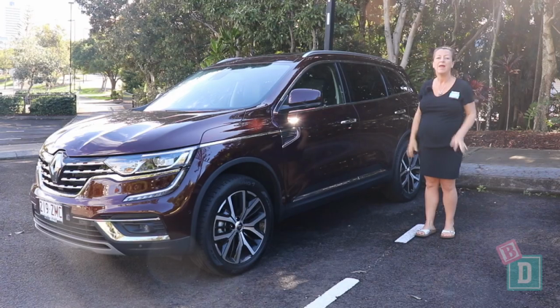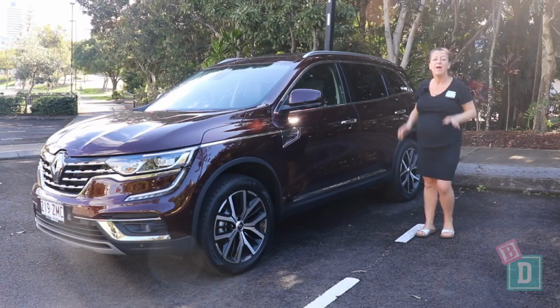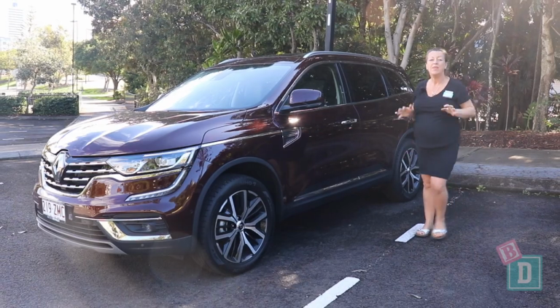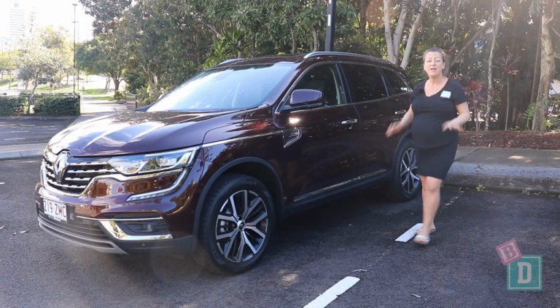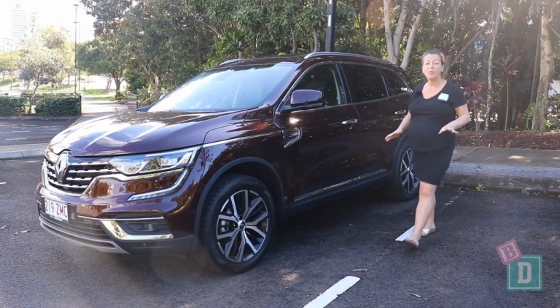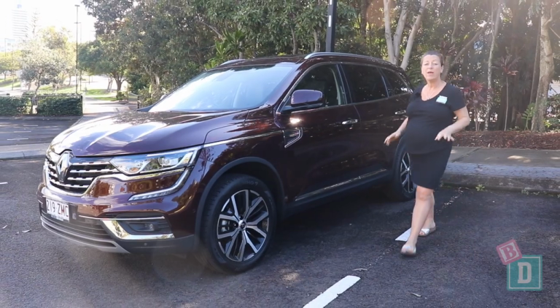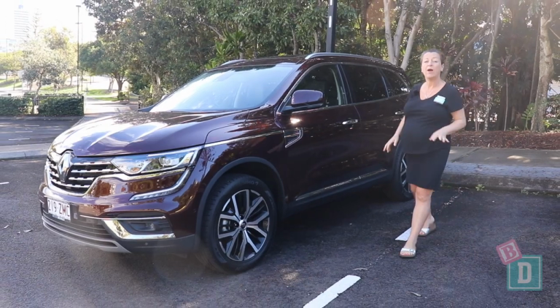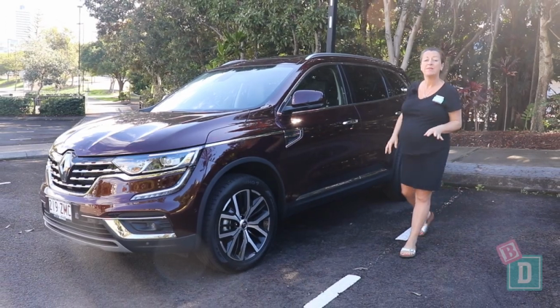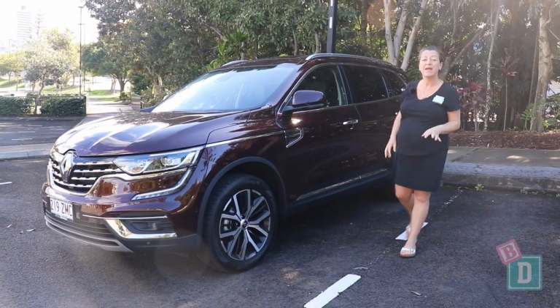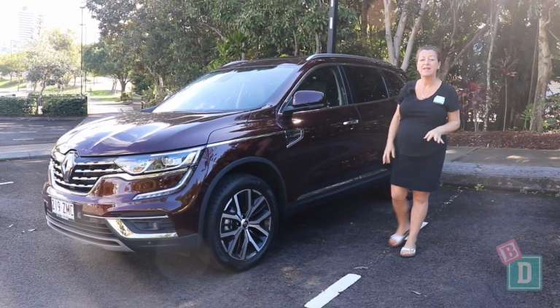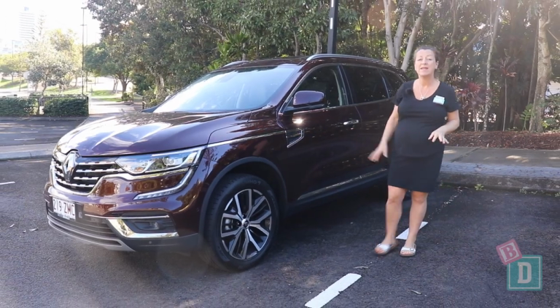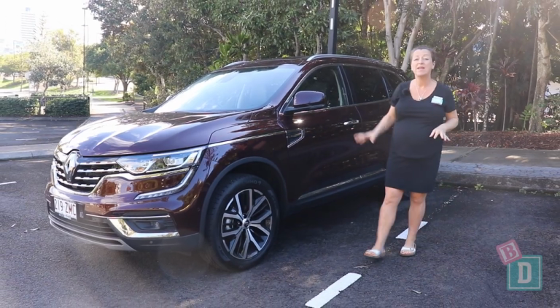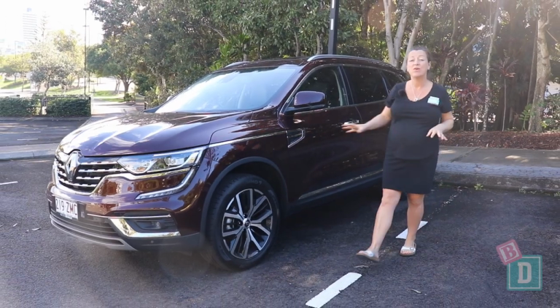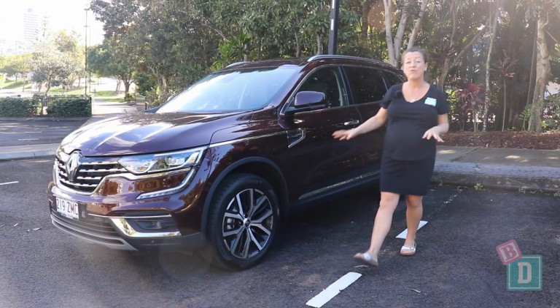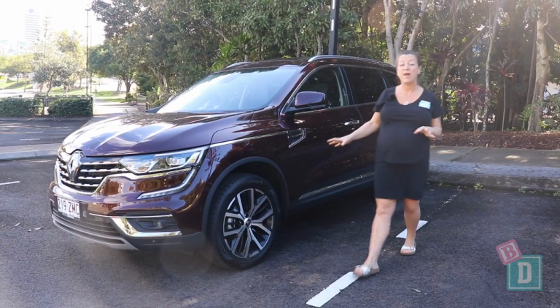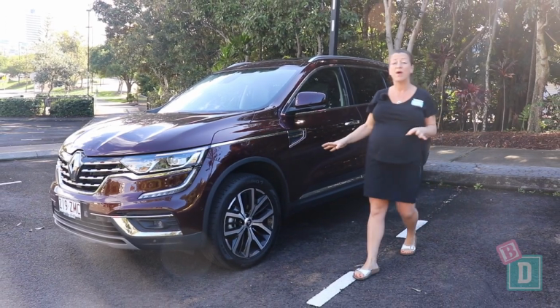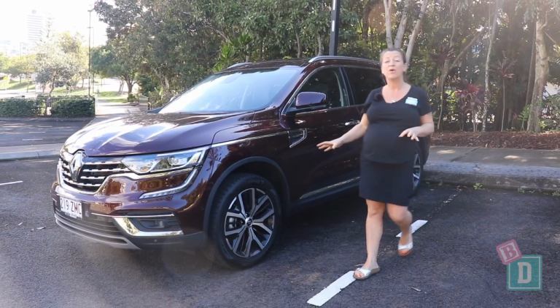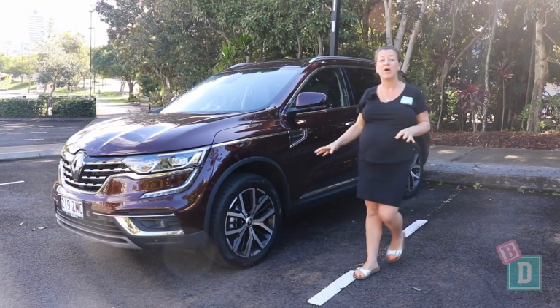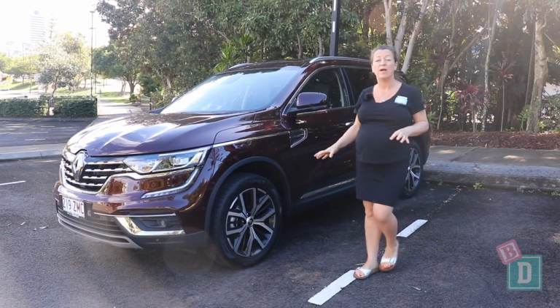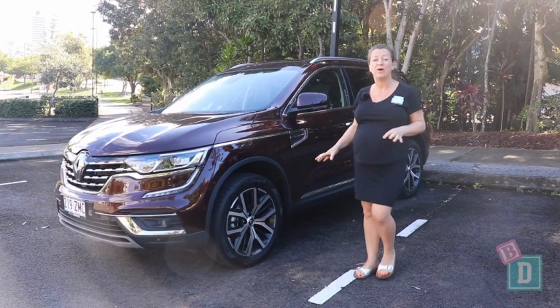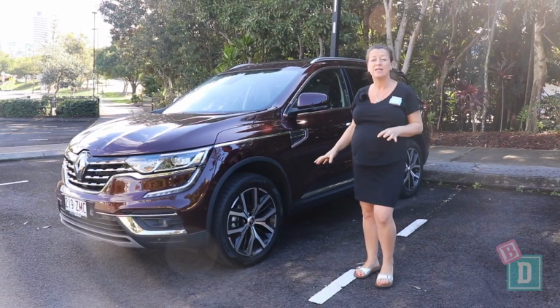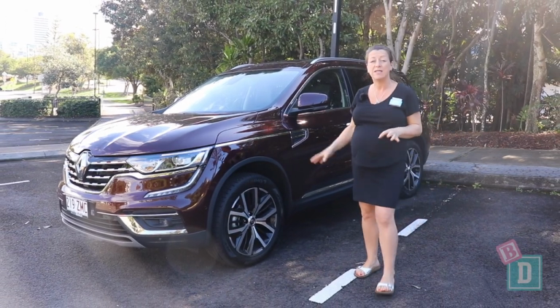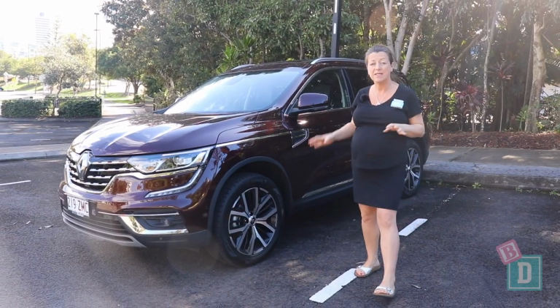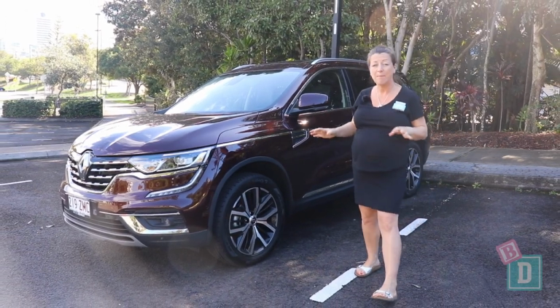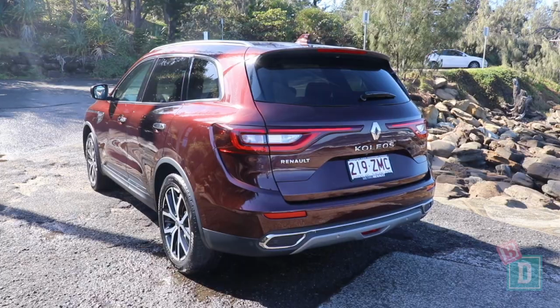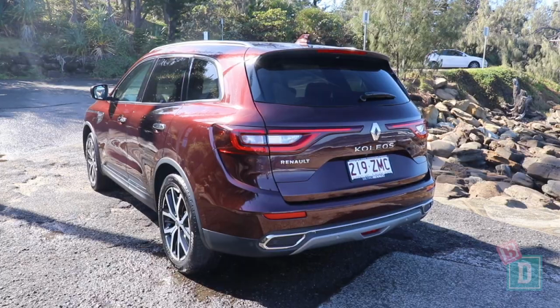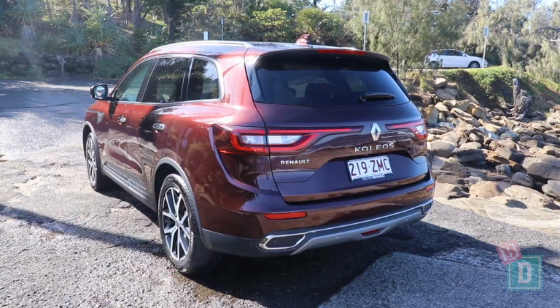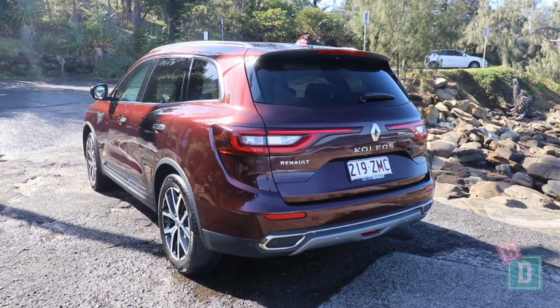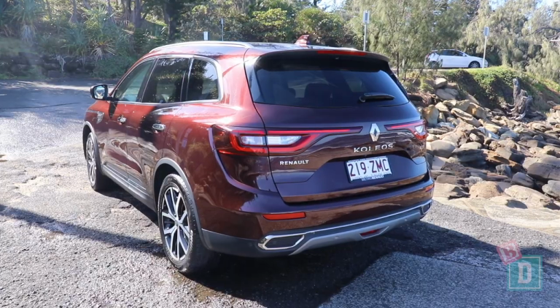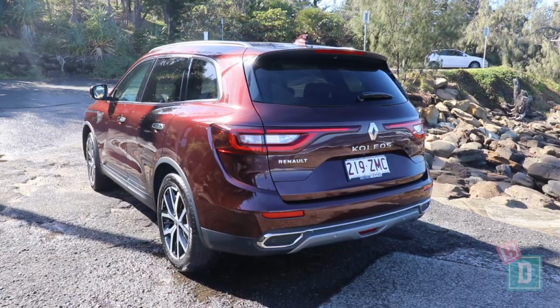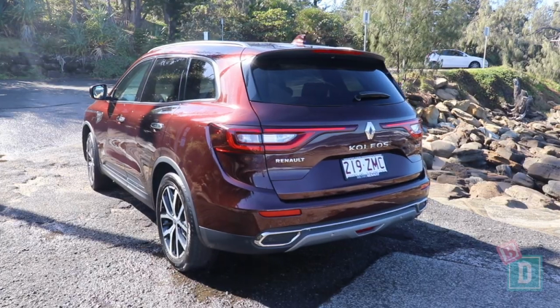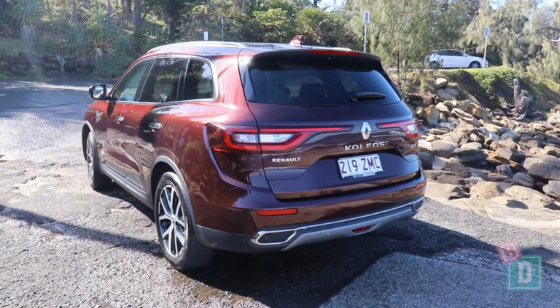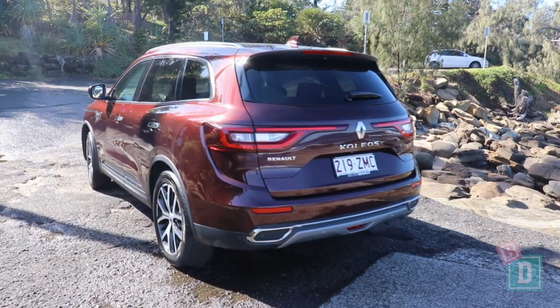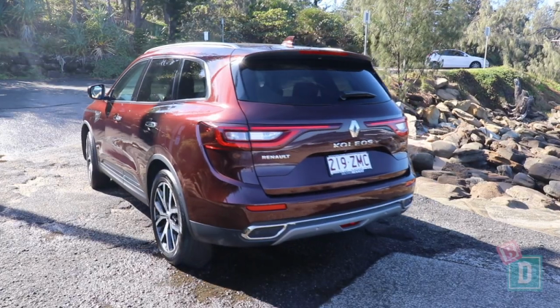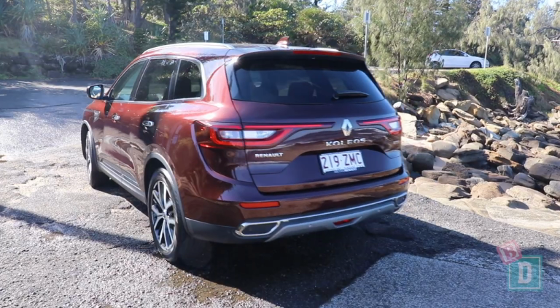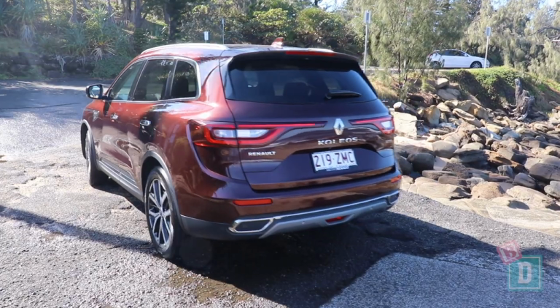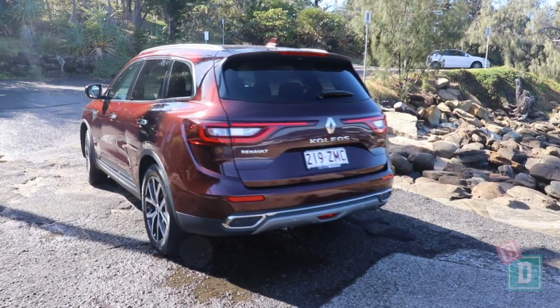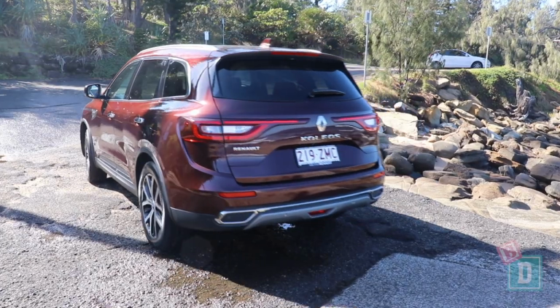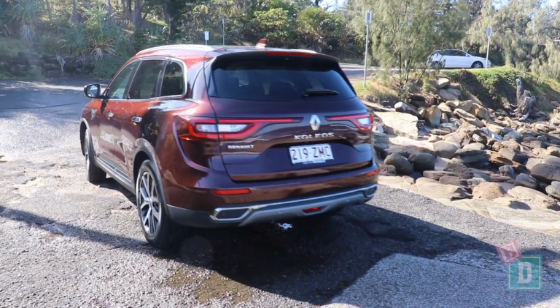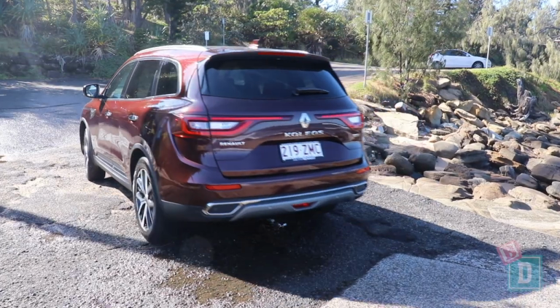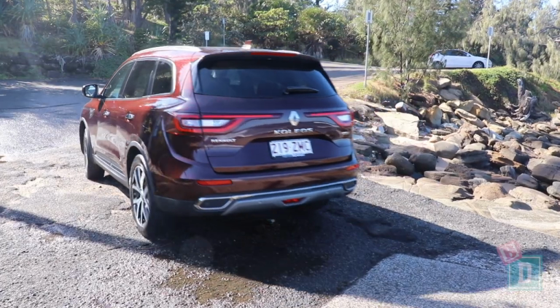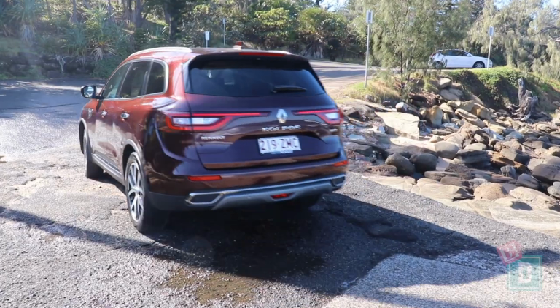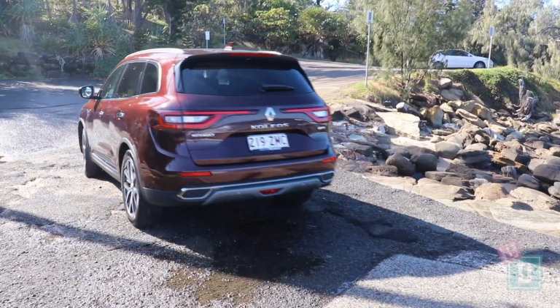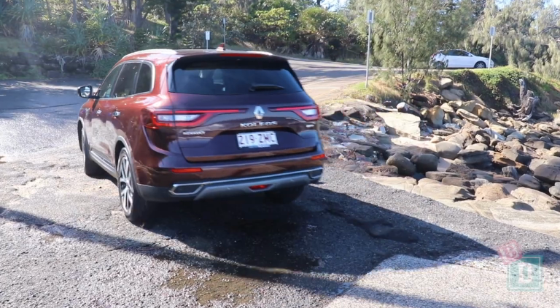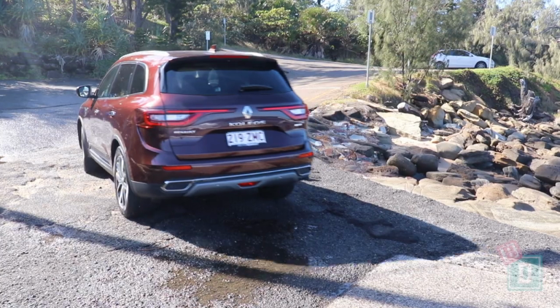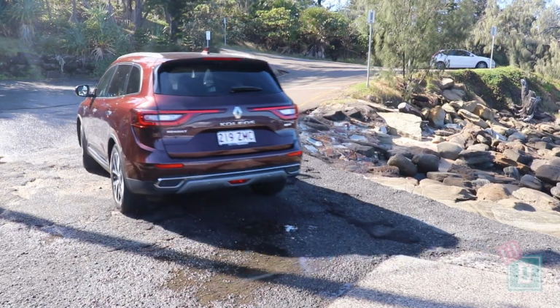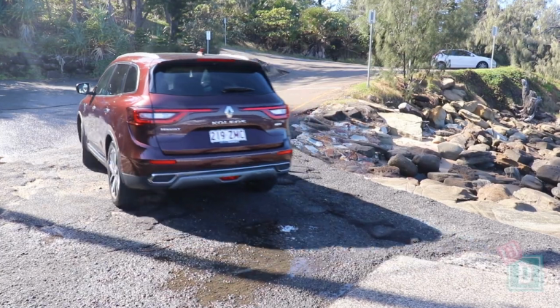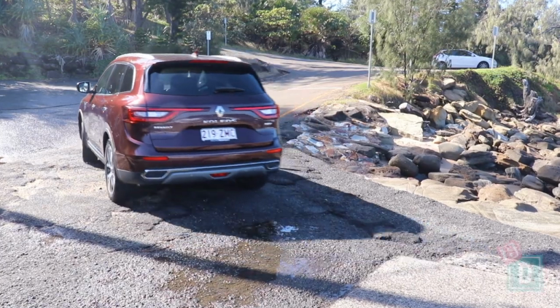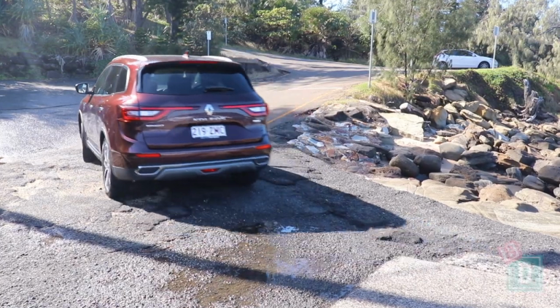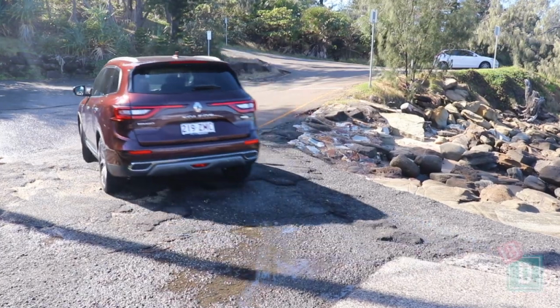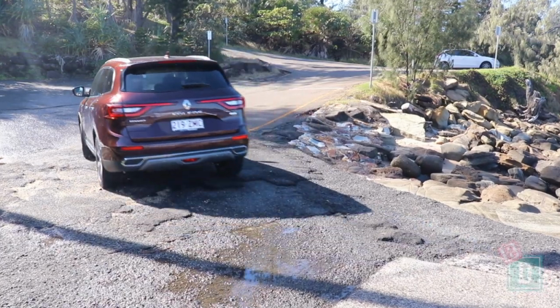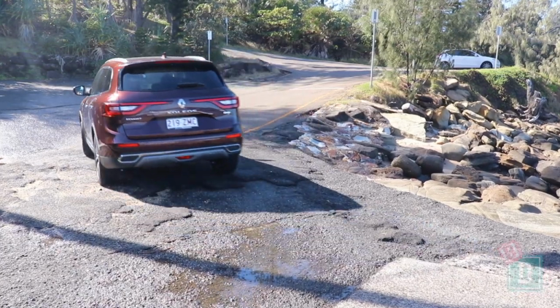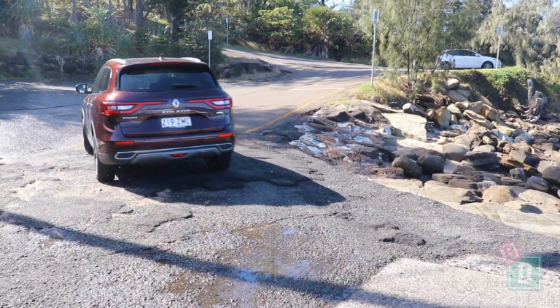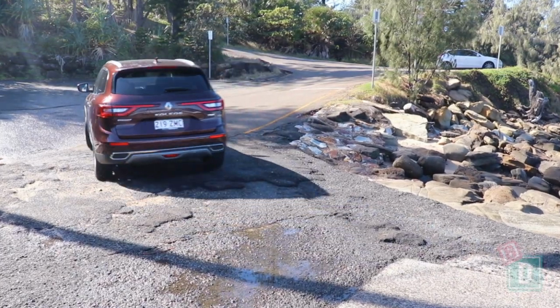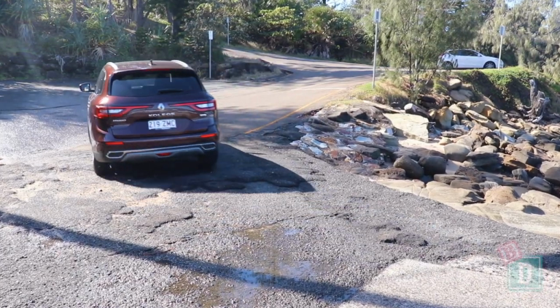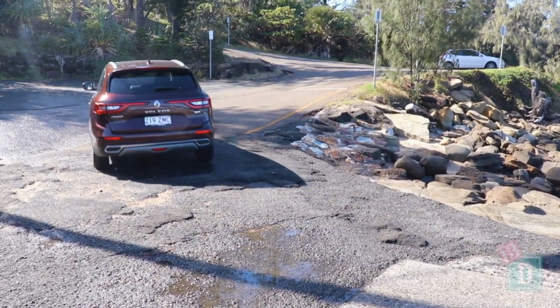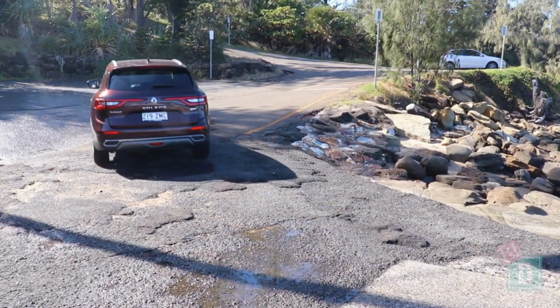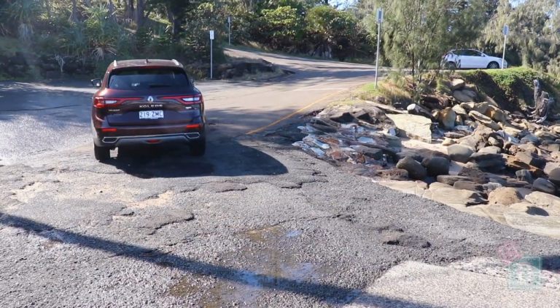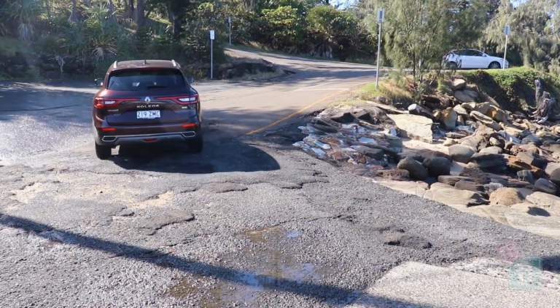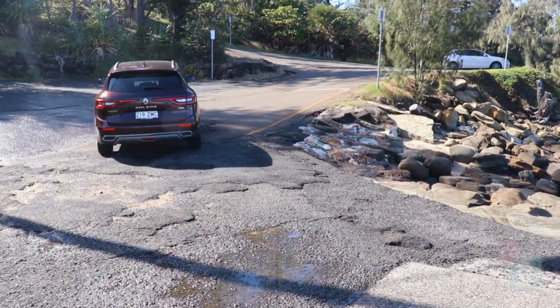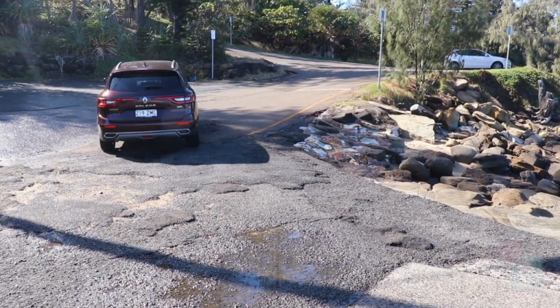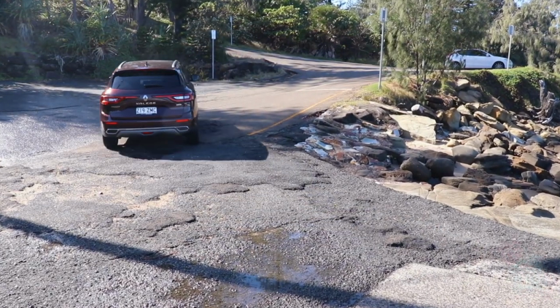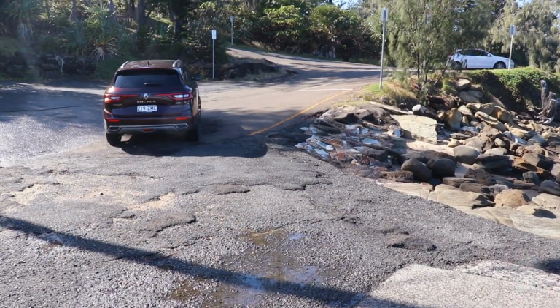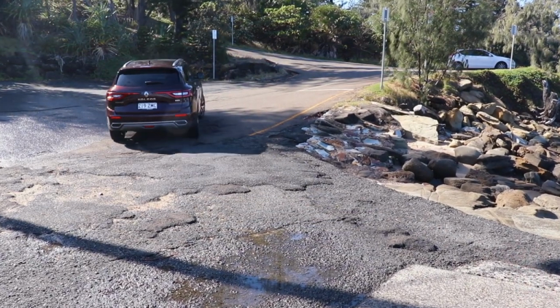This week I'm testing the Renault Koleos. It's a mid-size, five-seater SUV. Let's find out how good it is as a baby drive.